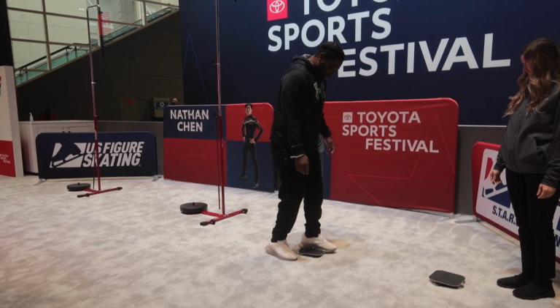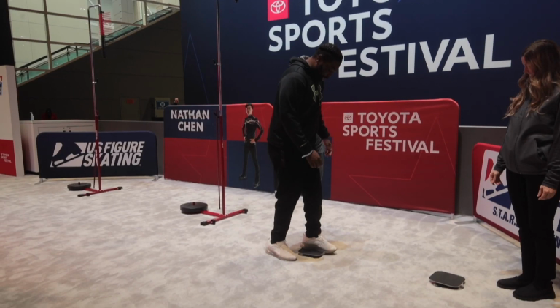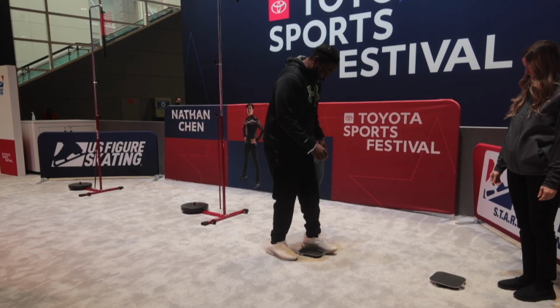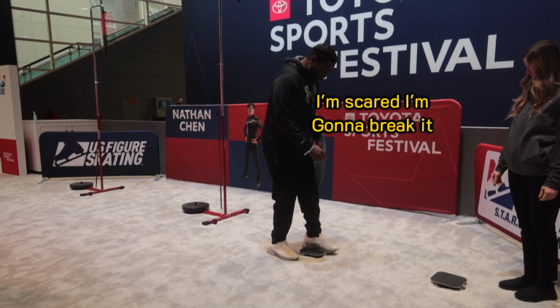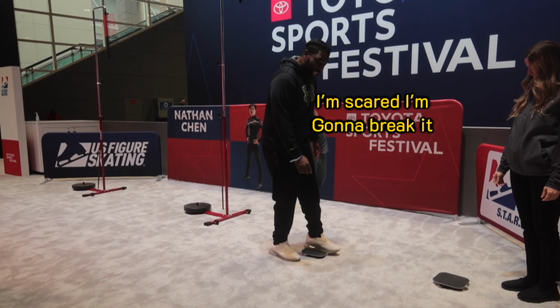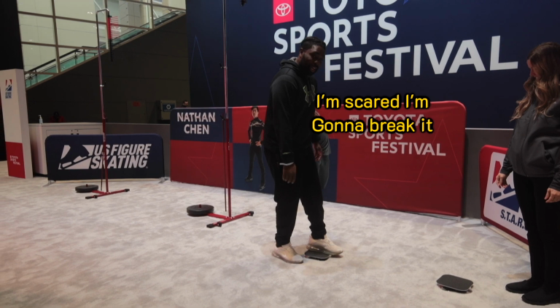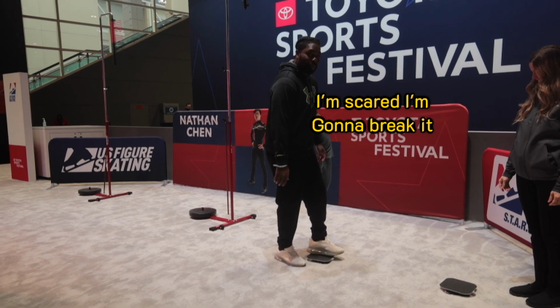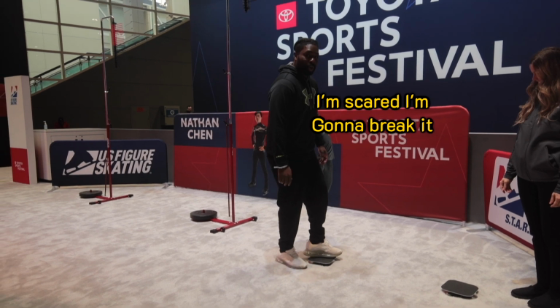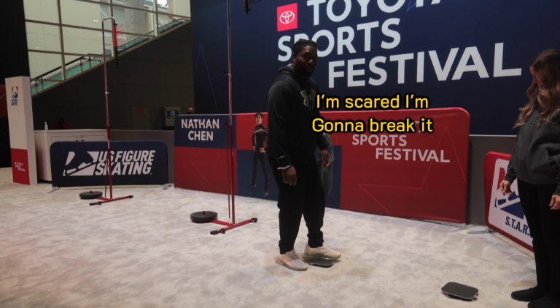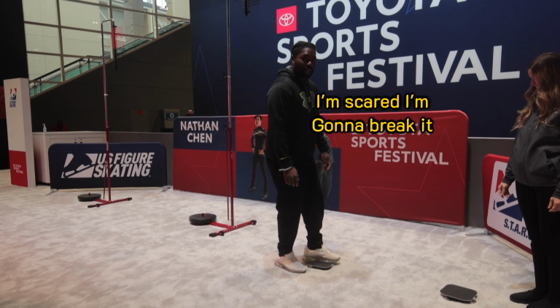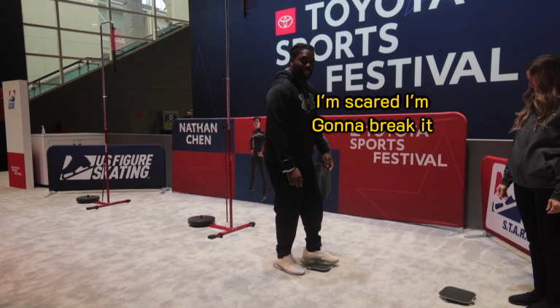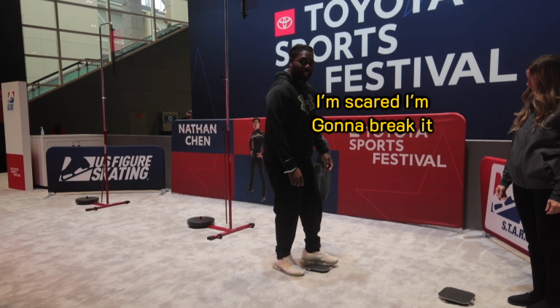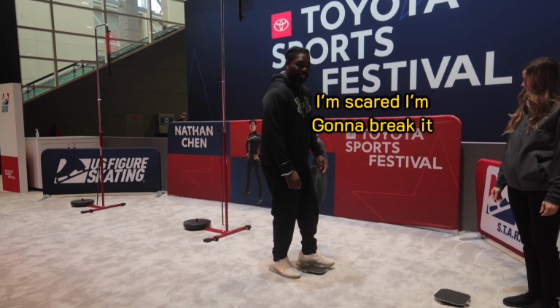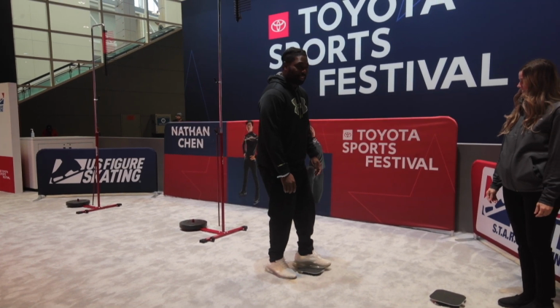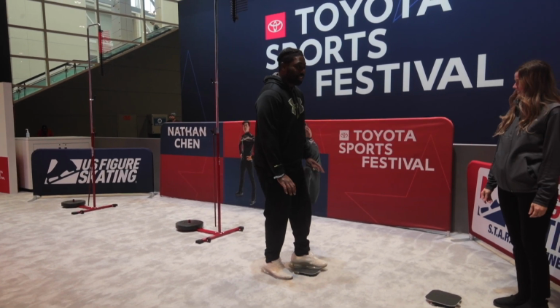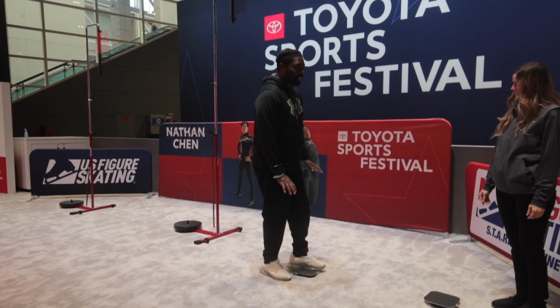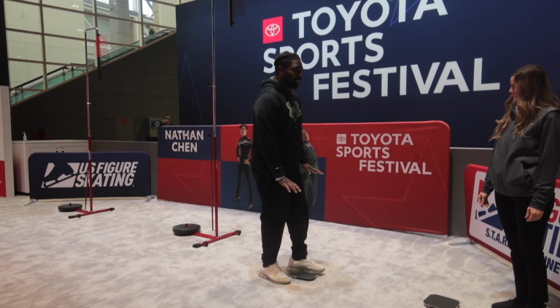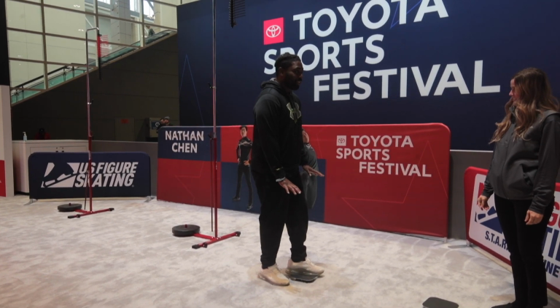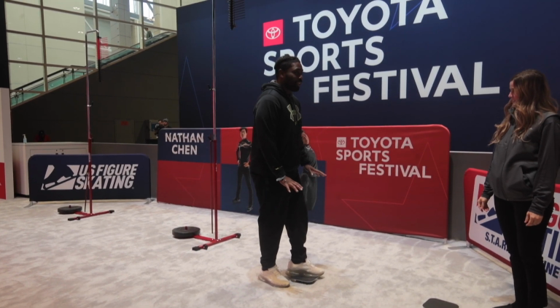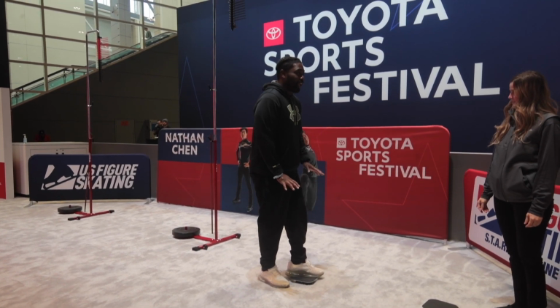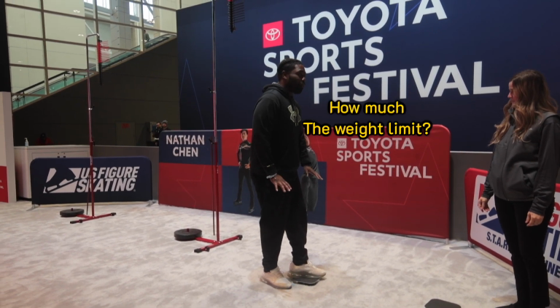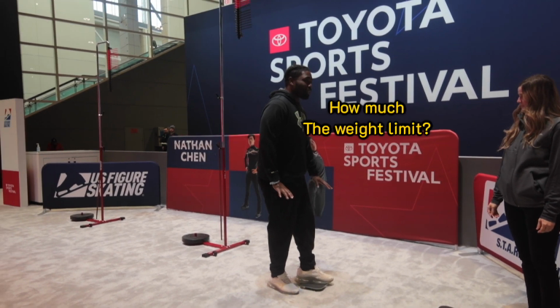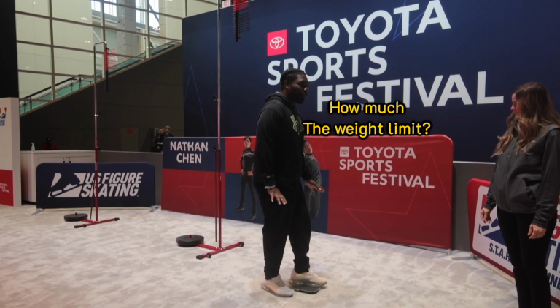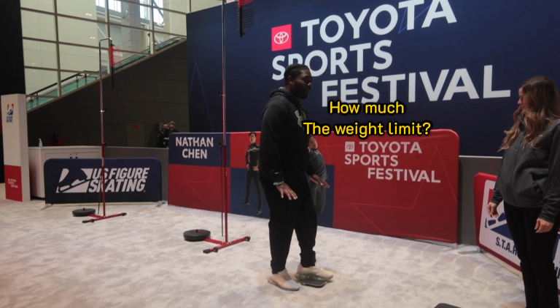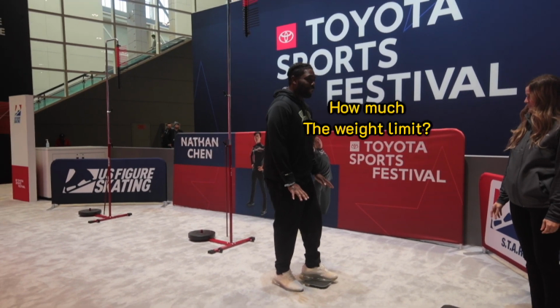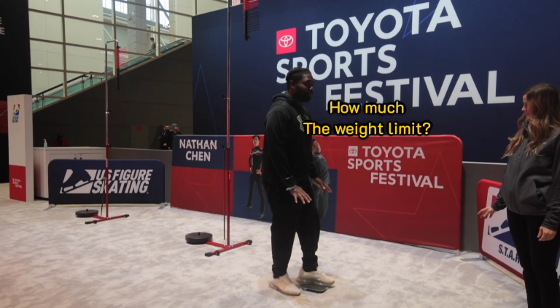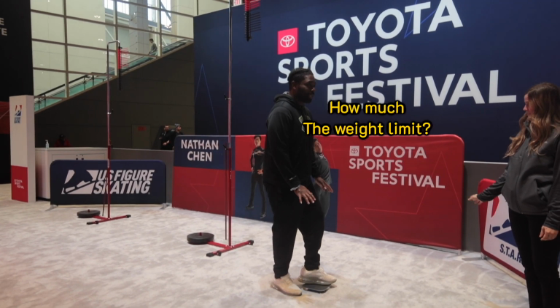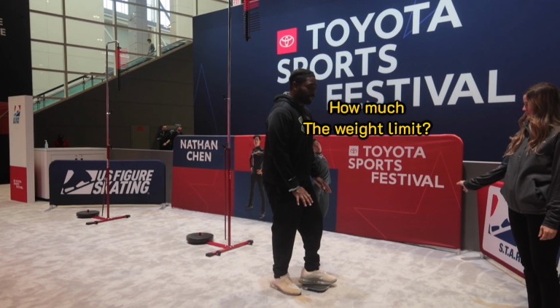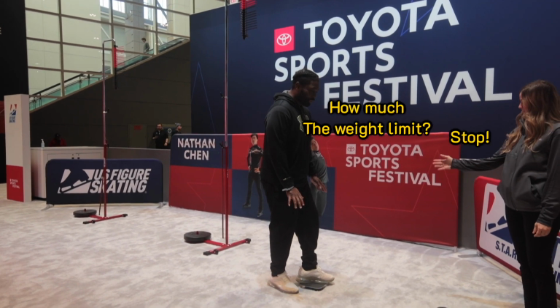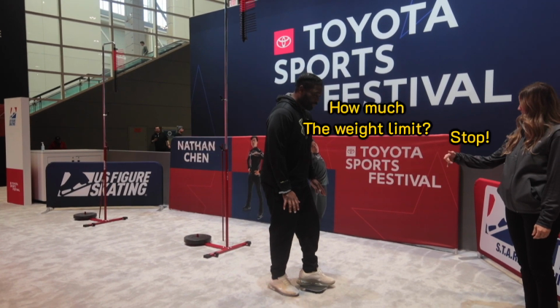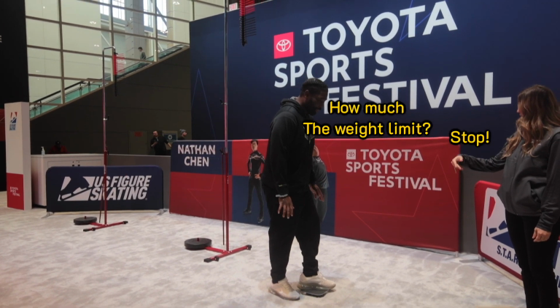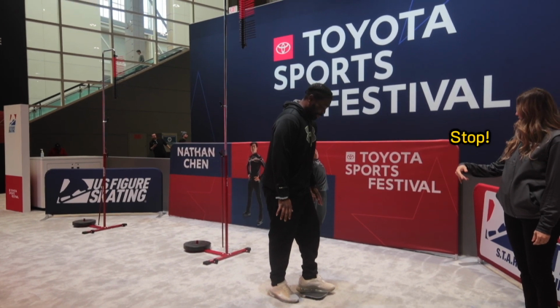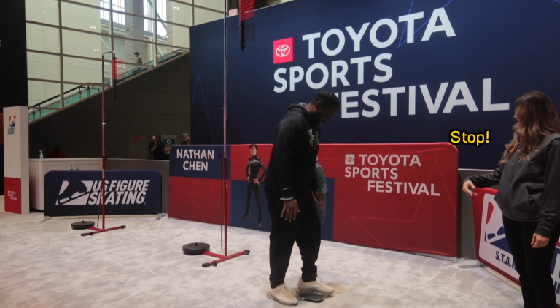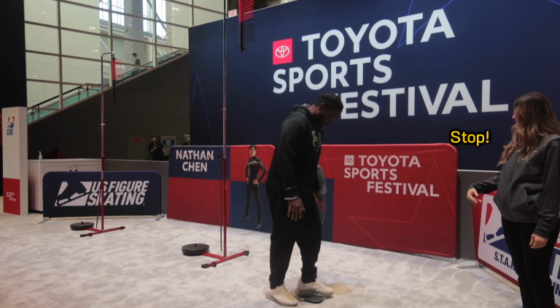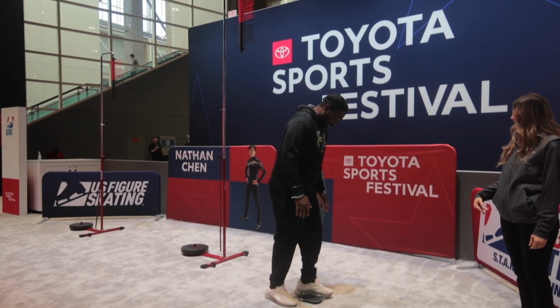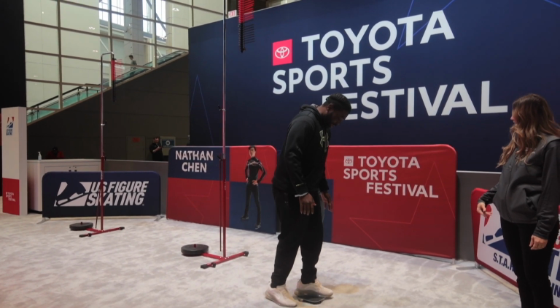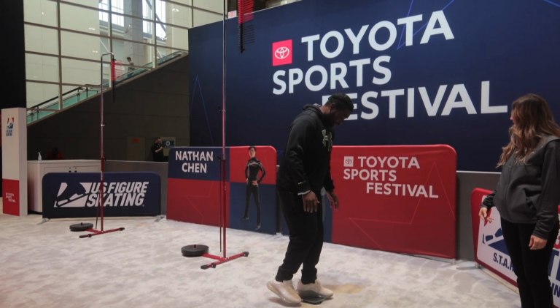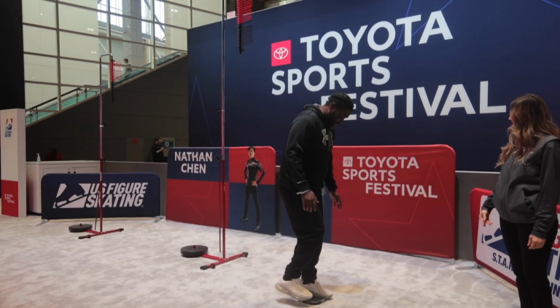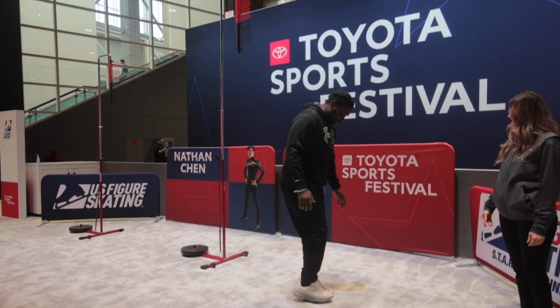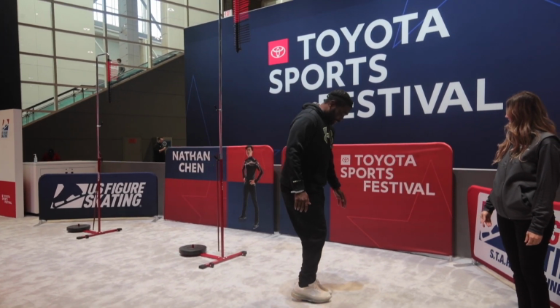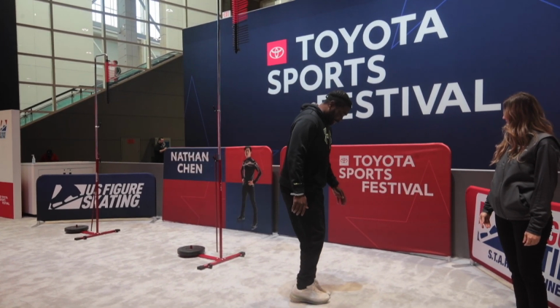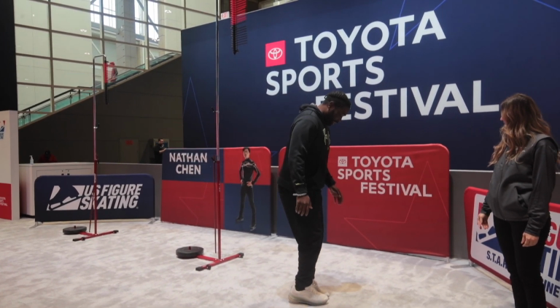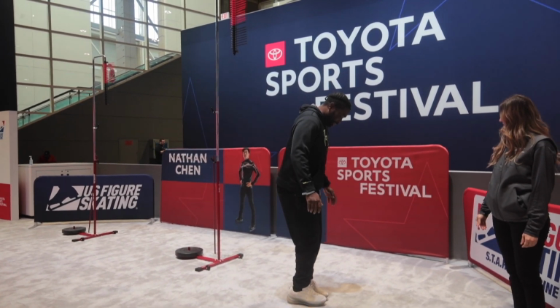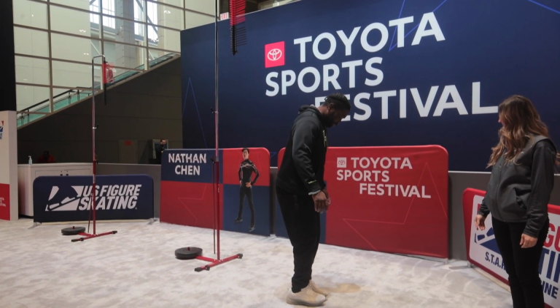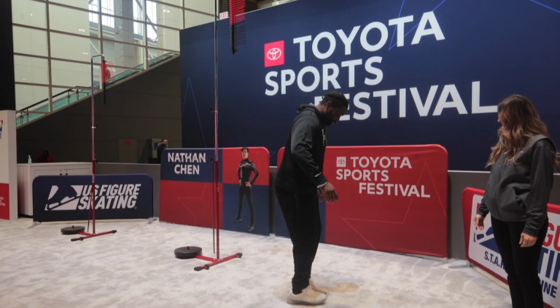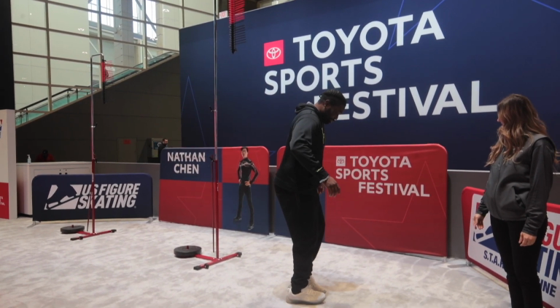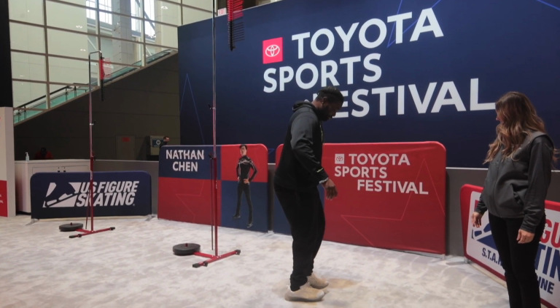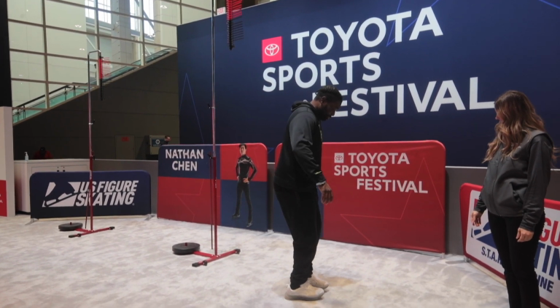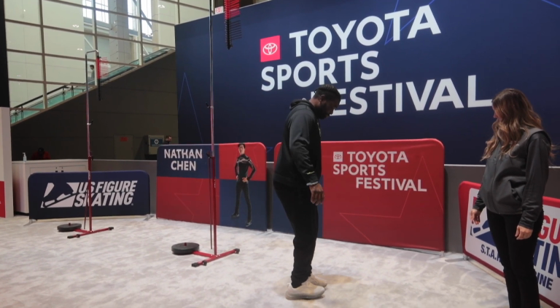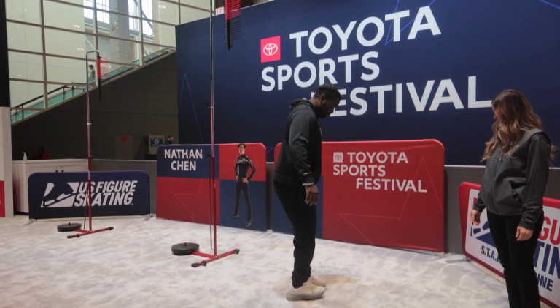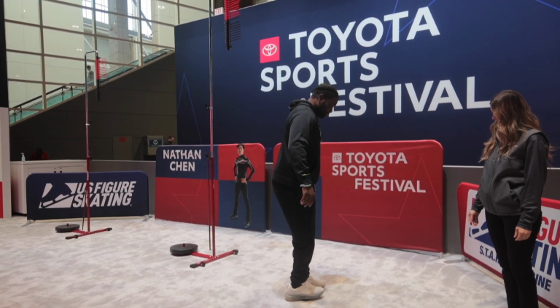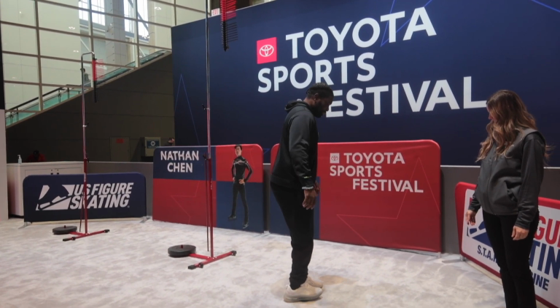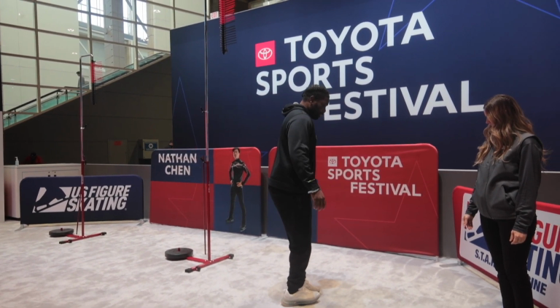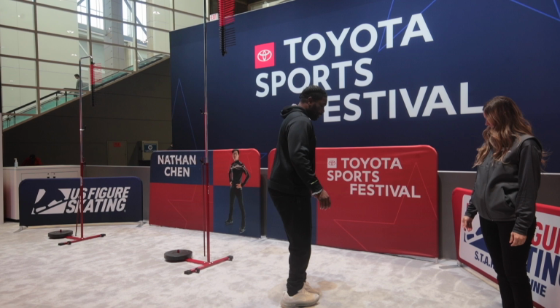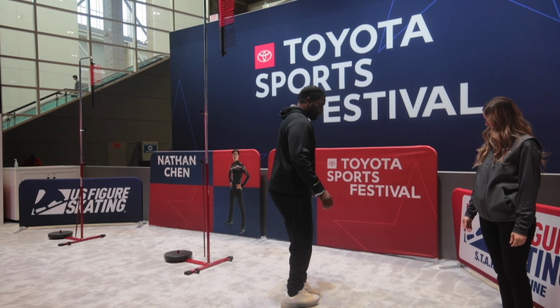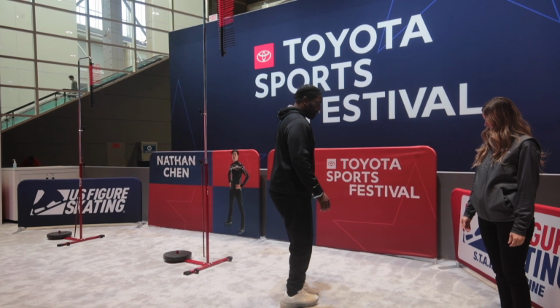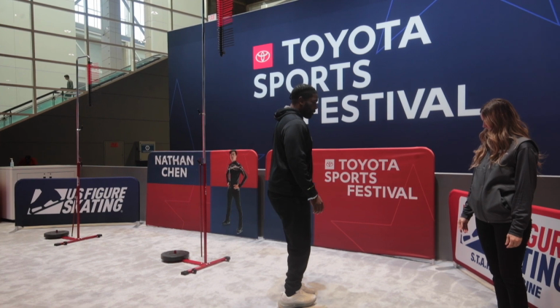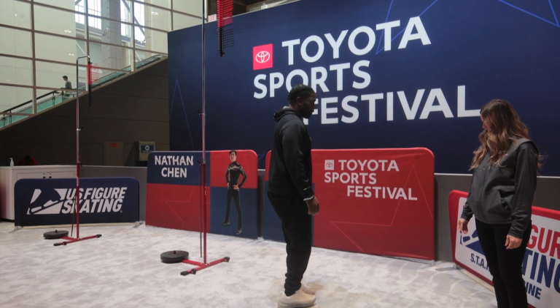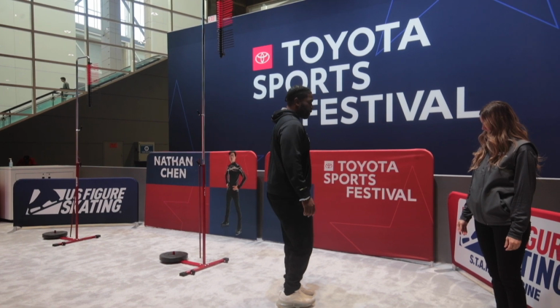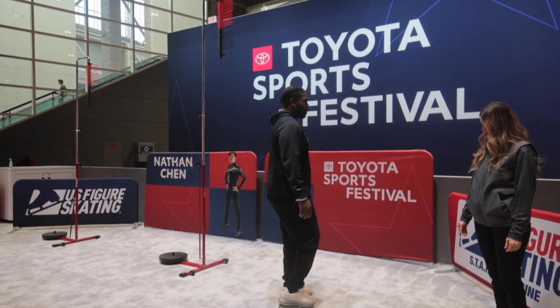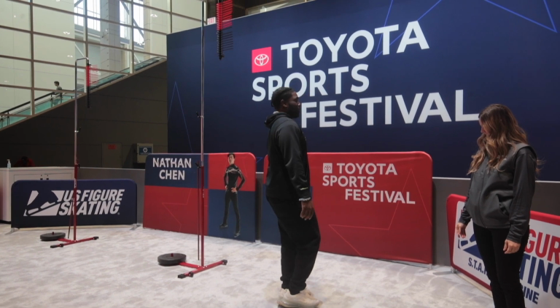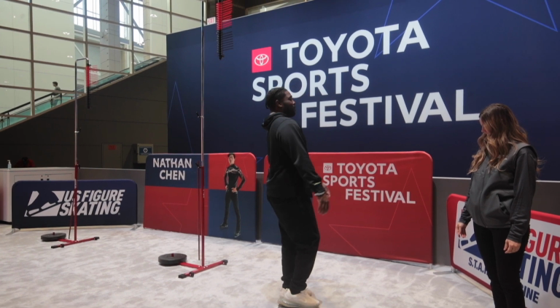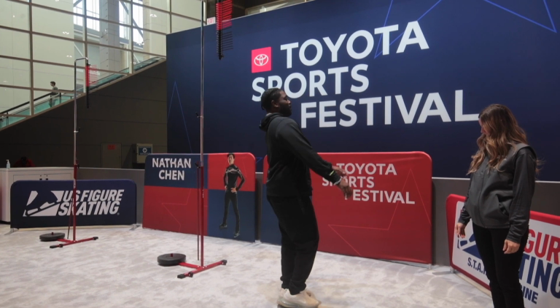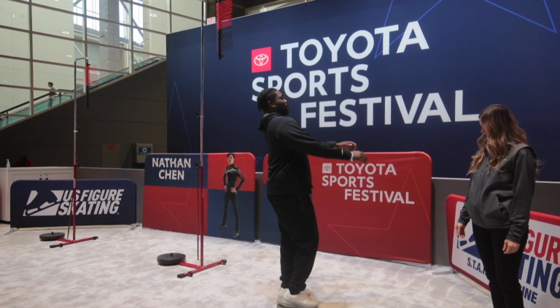I'm scared I'm going to break it. What's the weight limit?